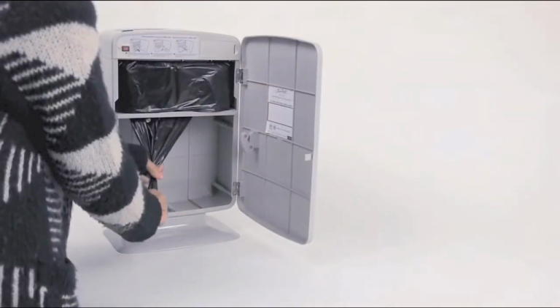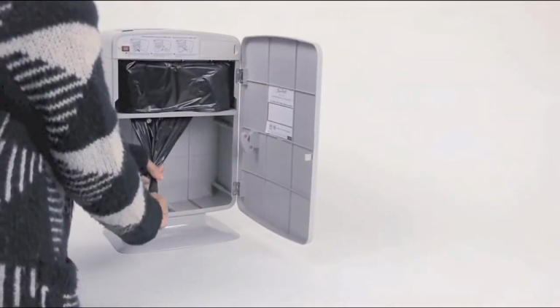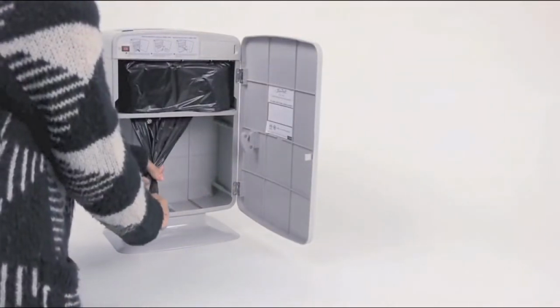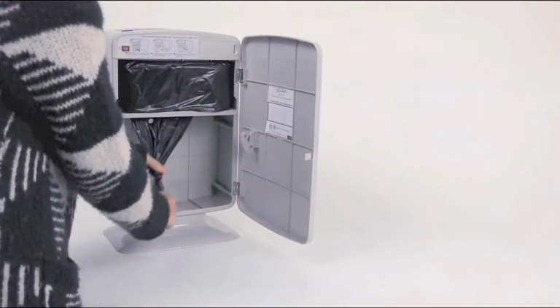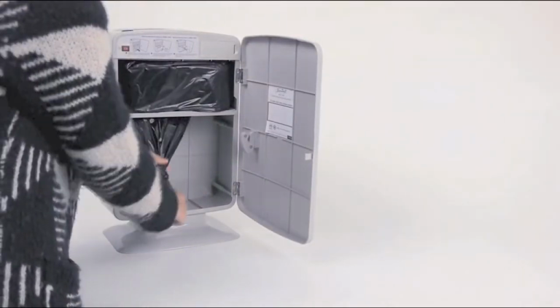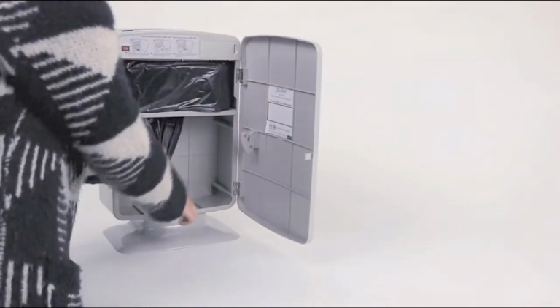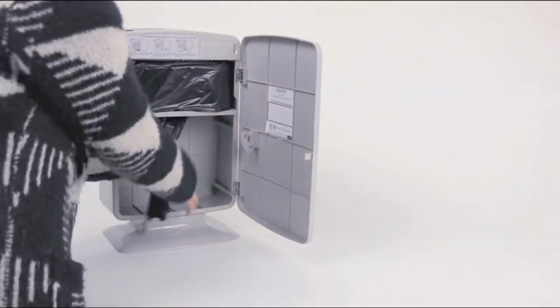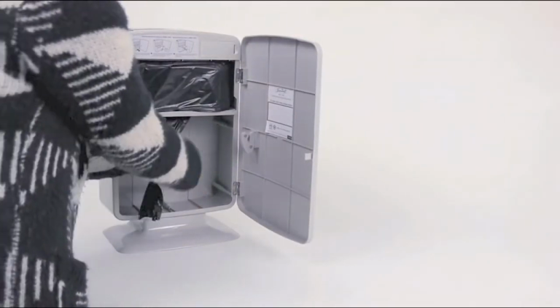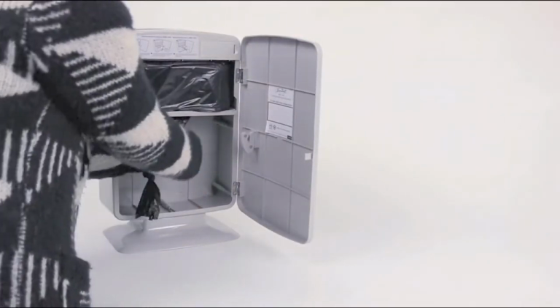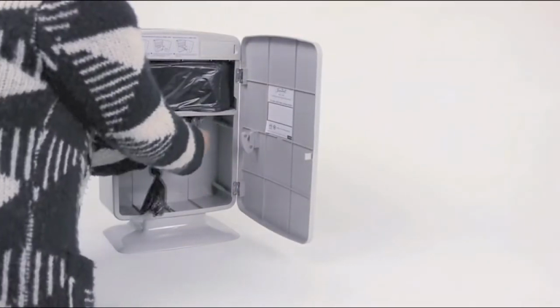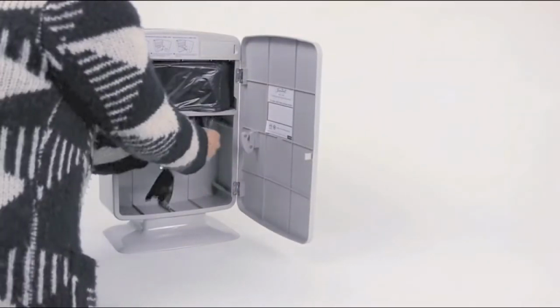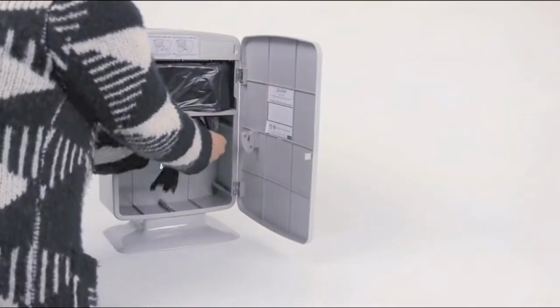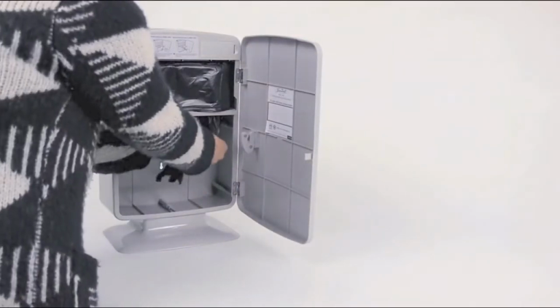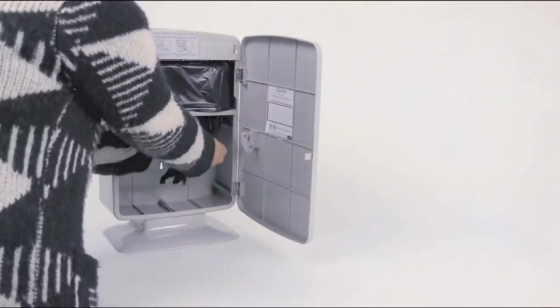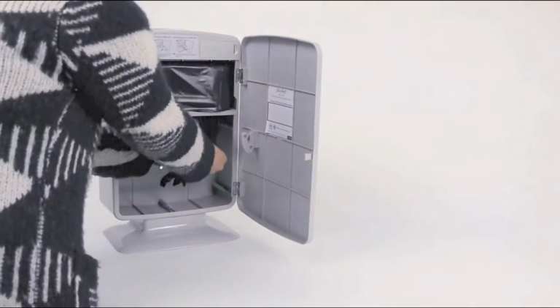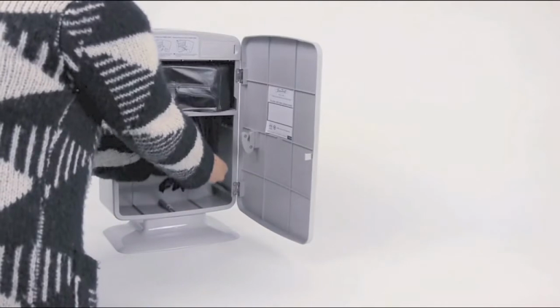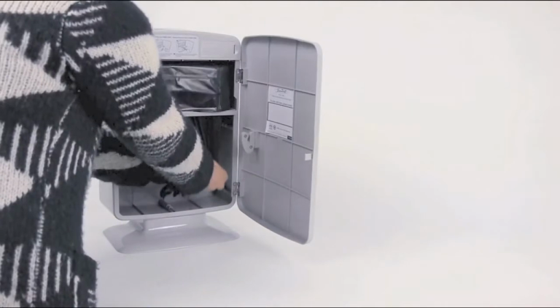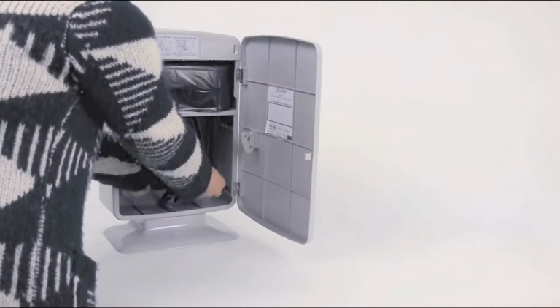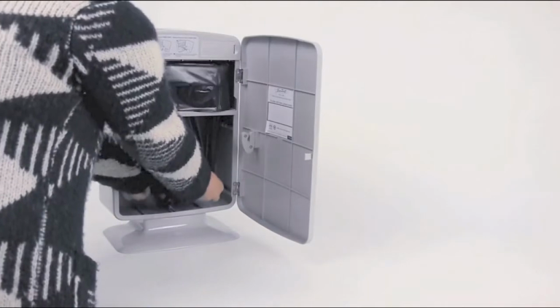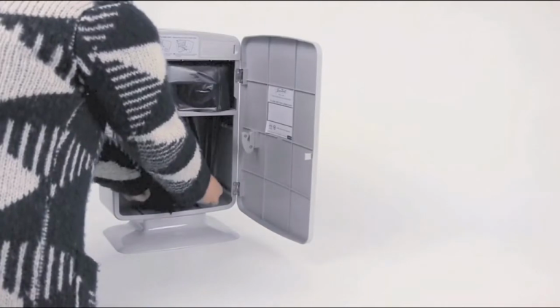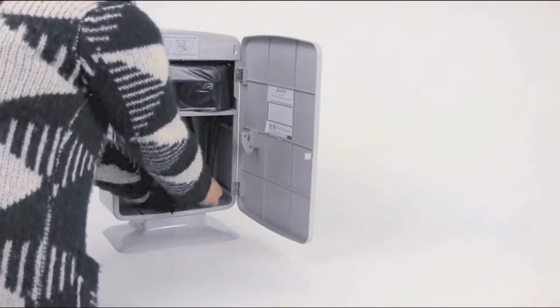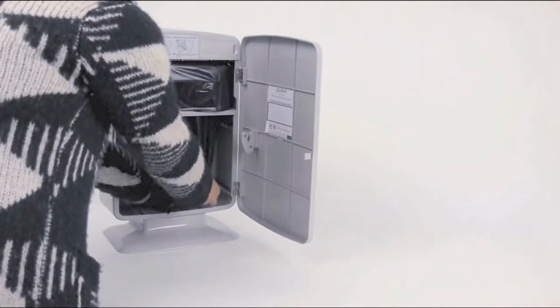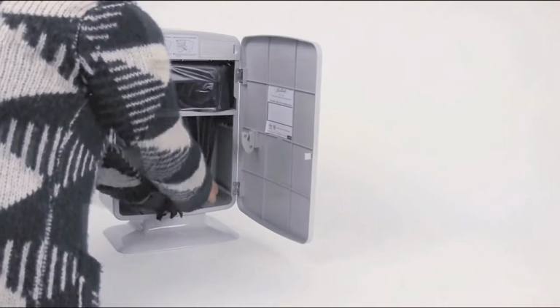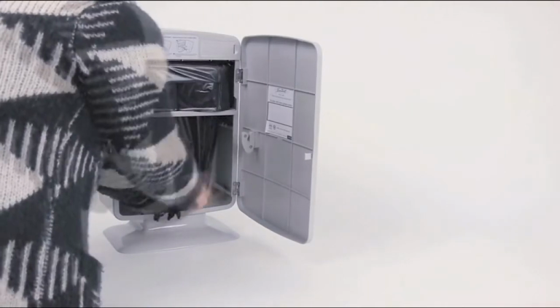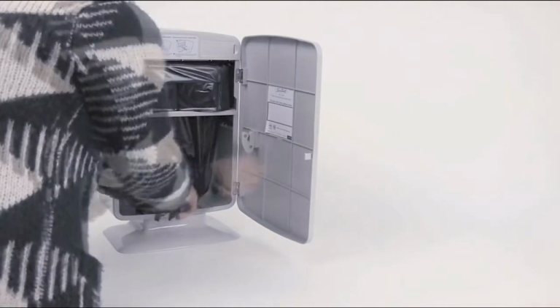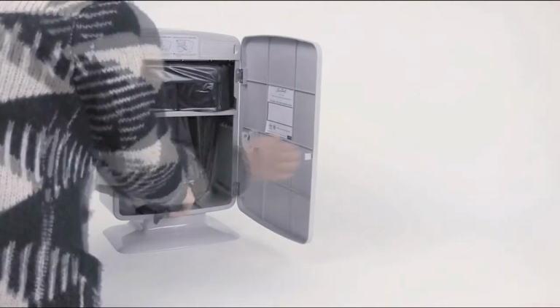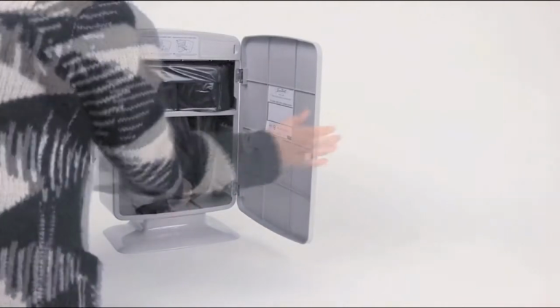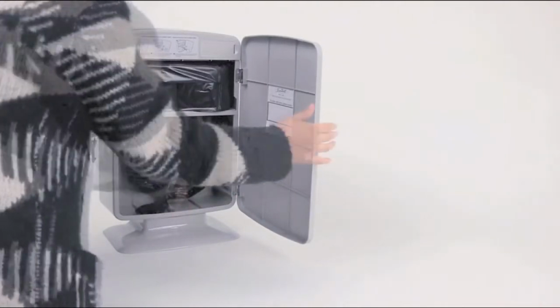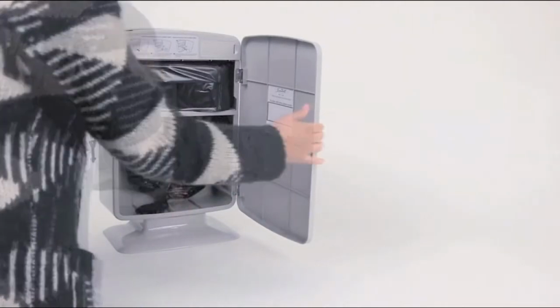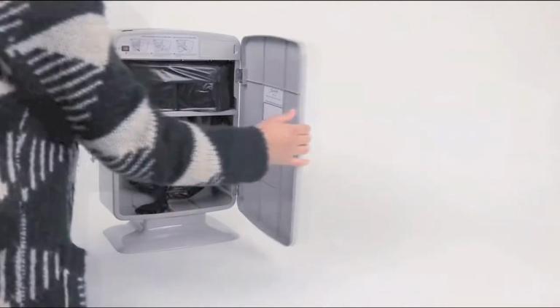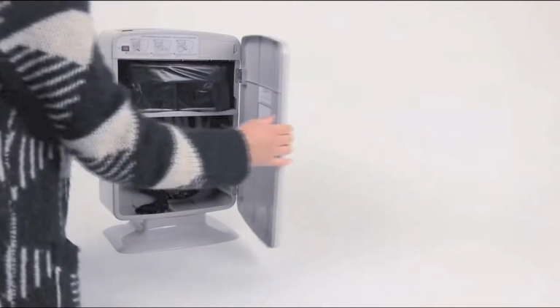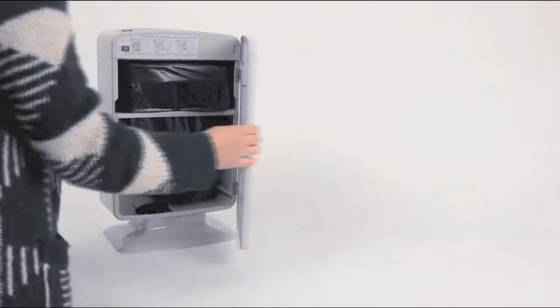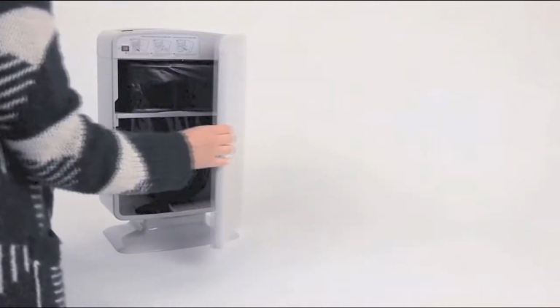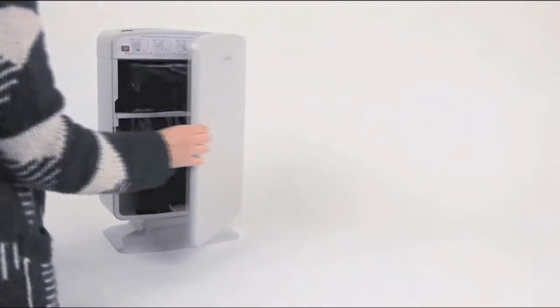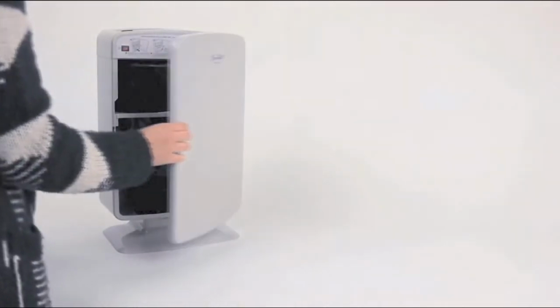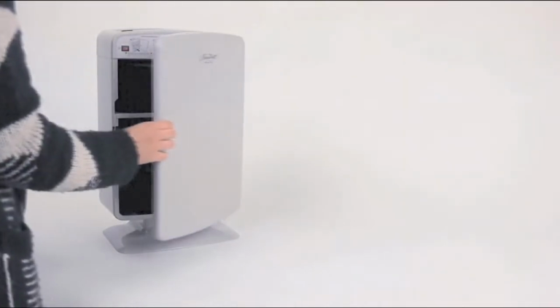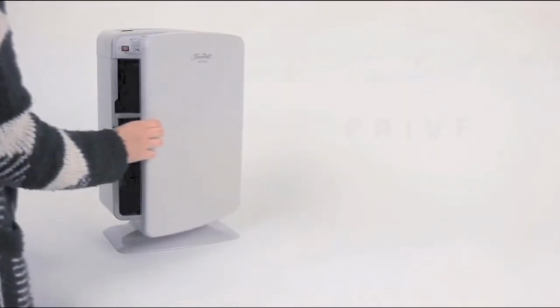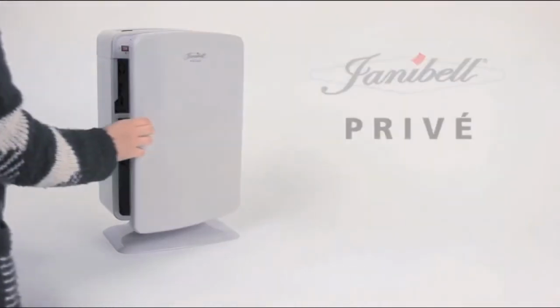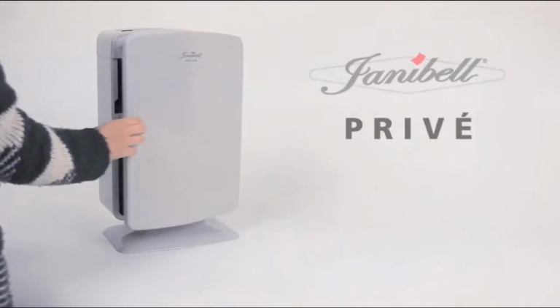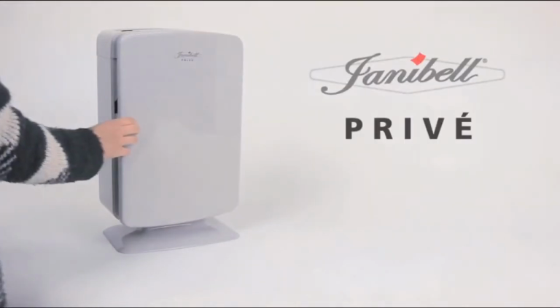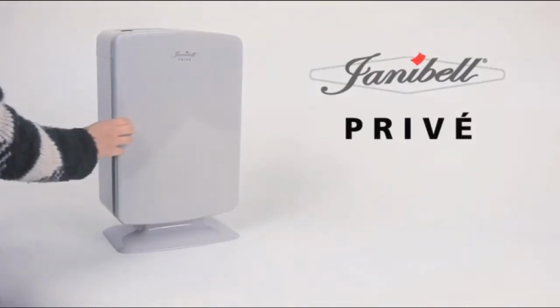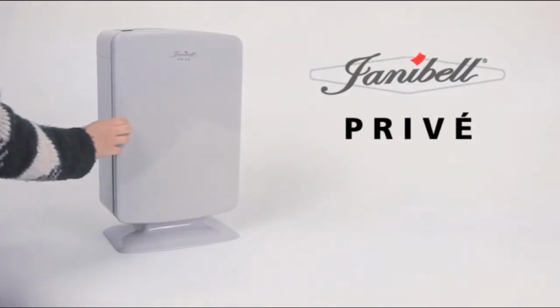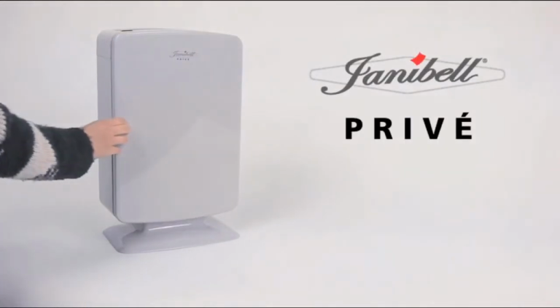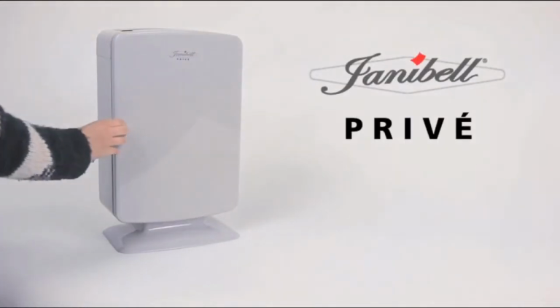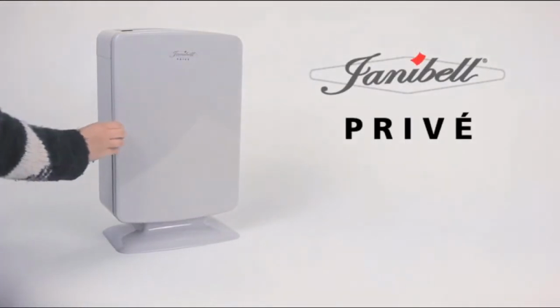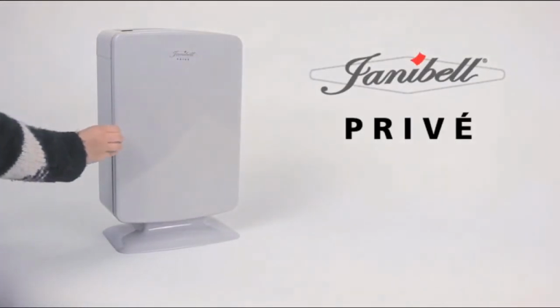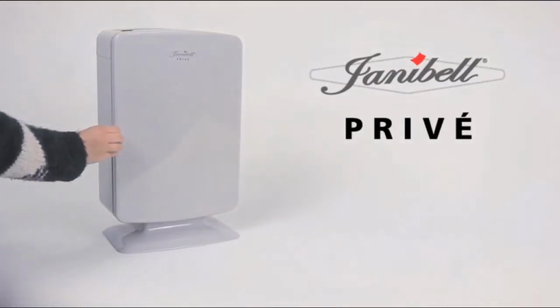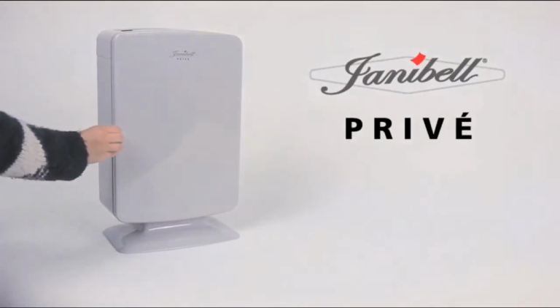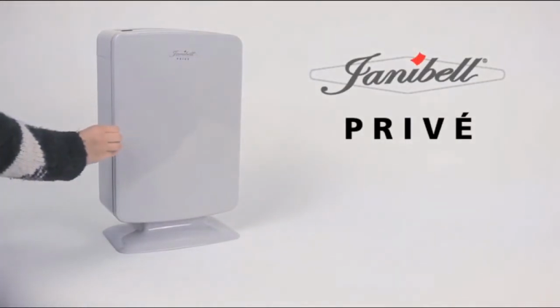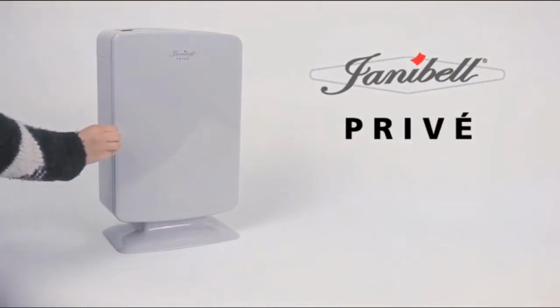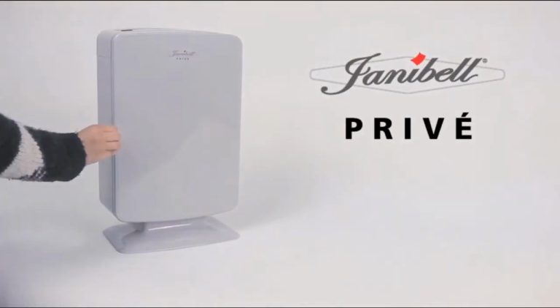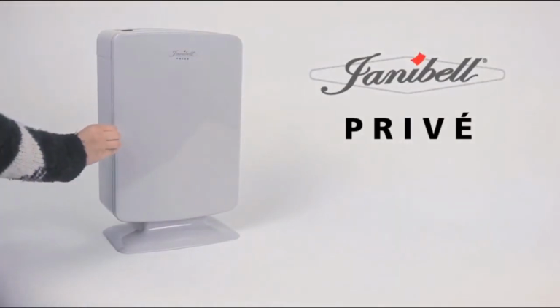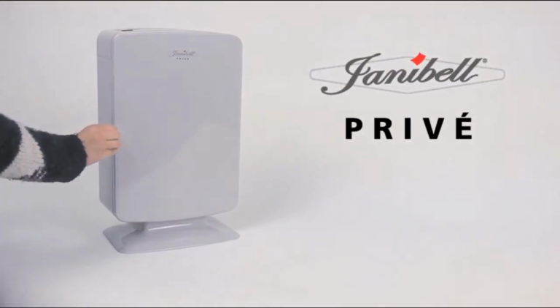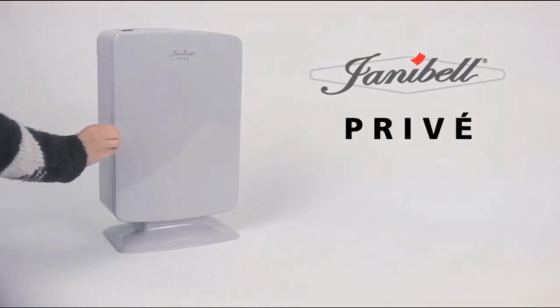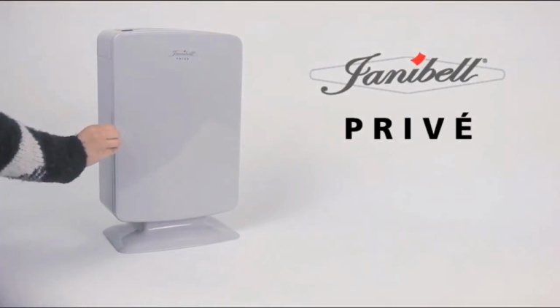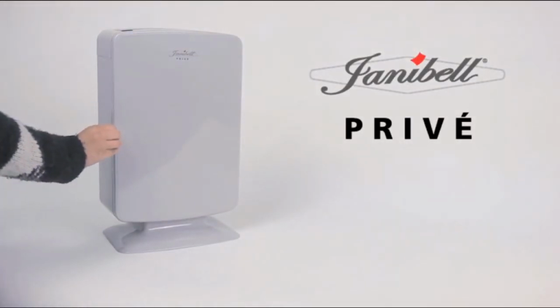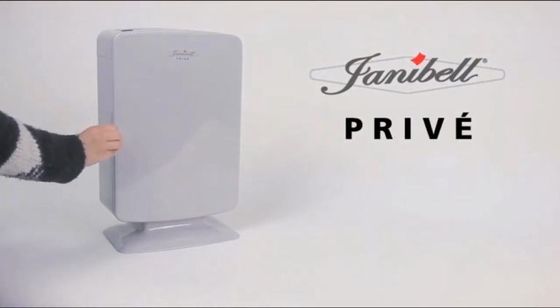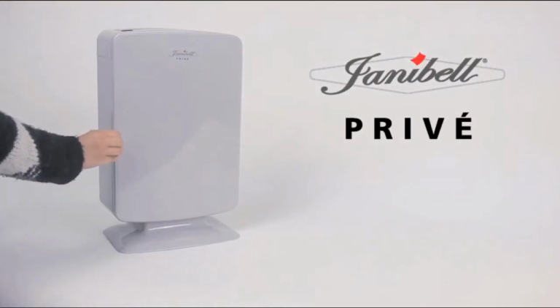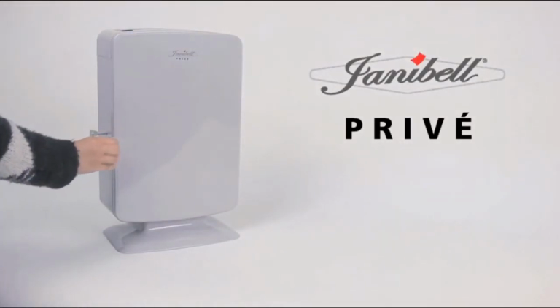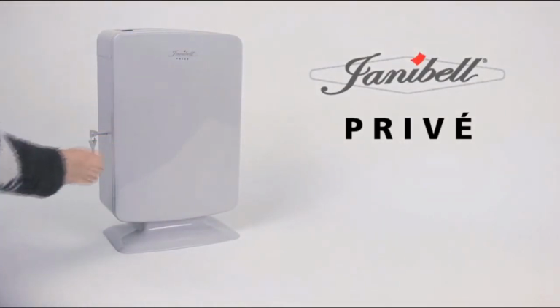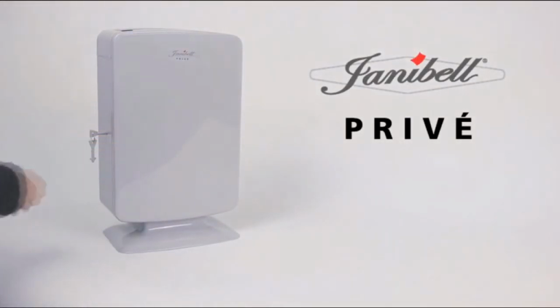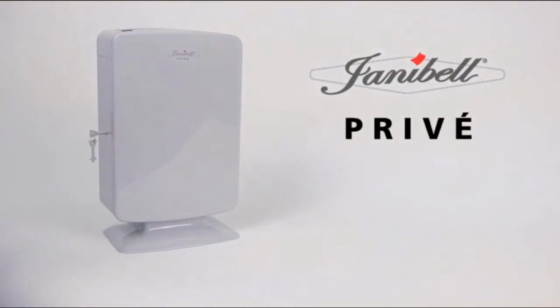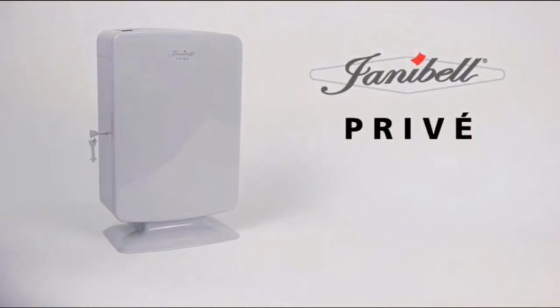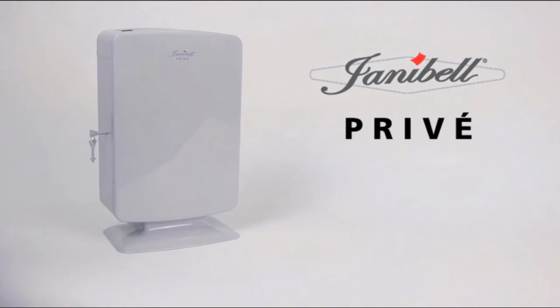Save time, save resources. This is Janabell, the revolutionary trash disposal system.